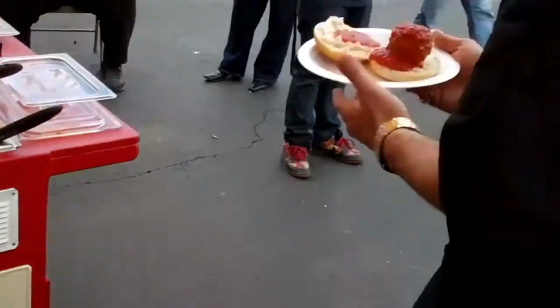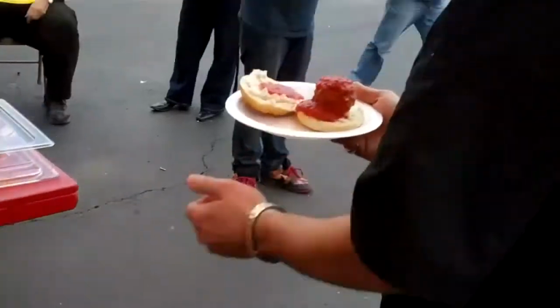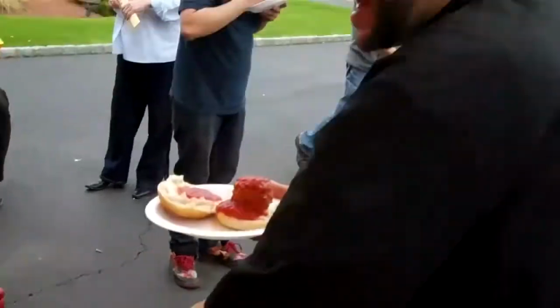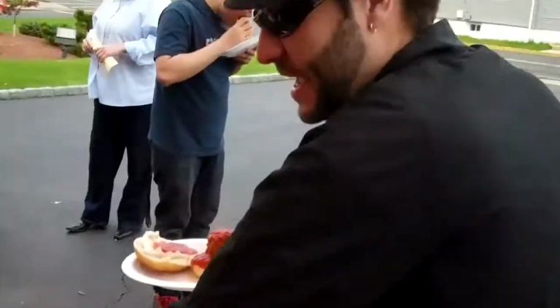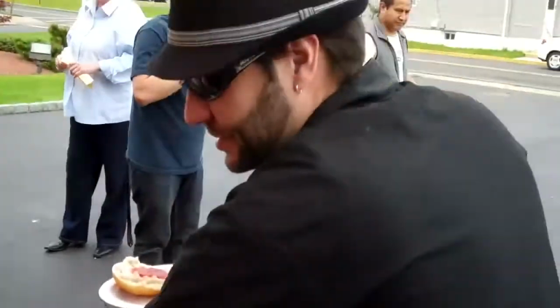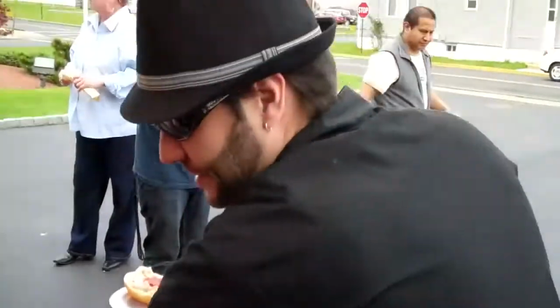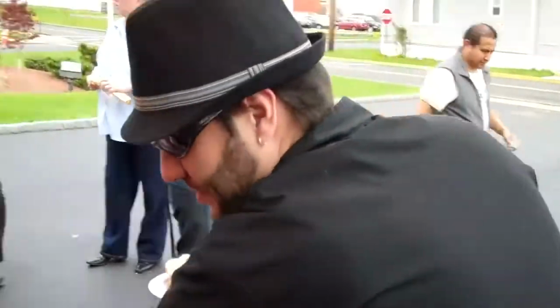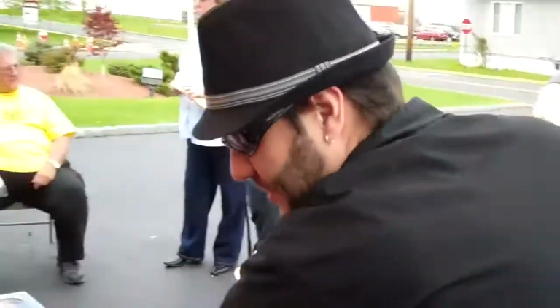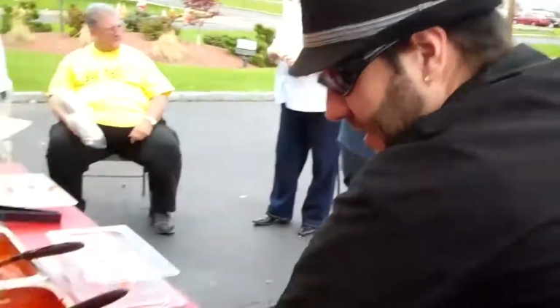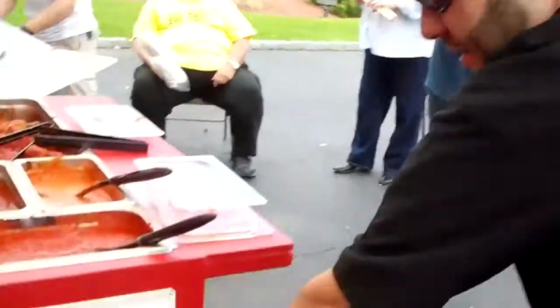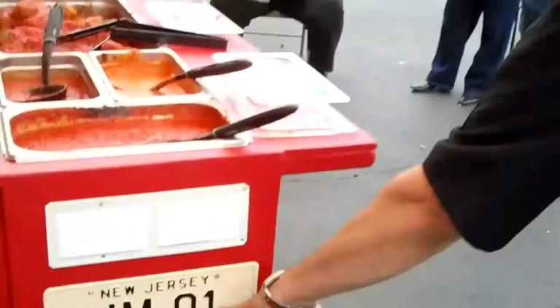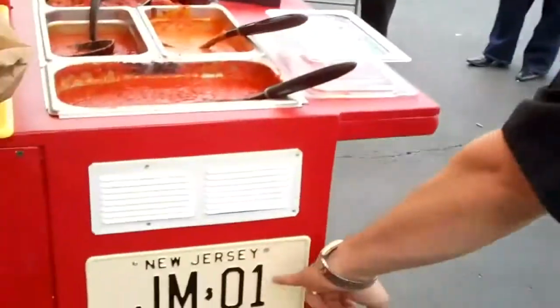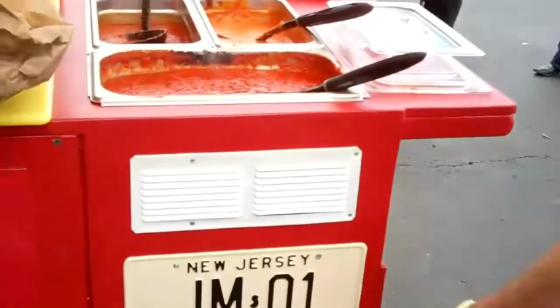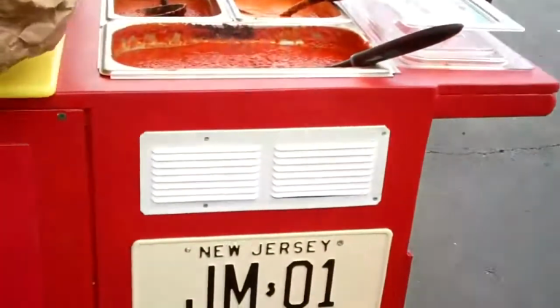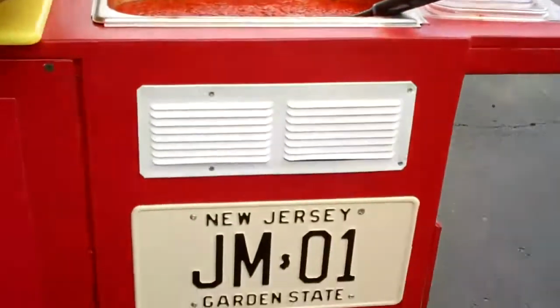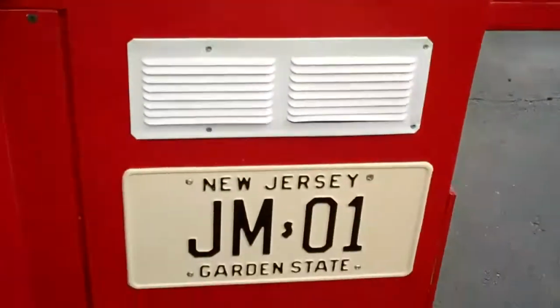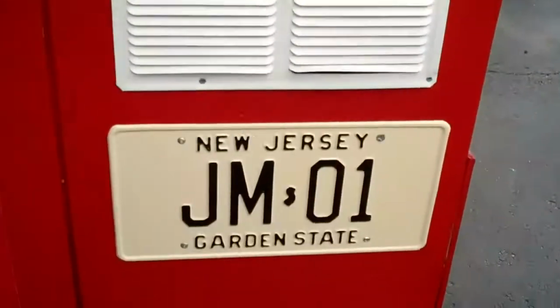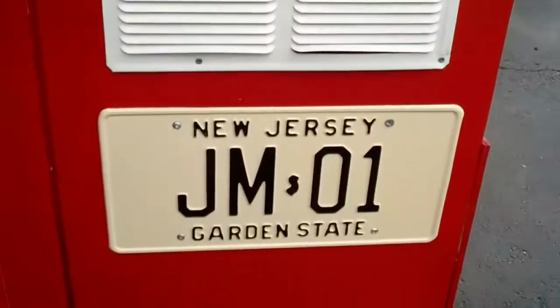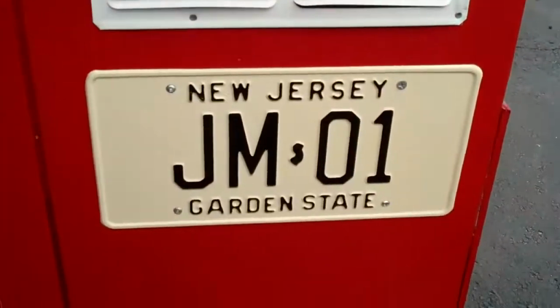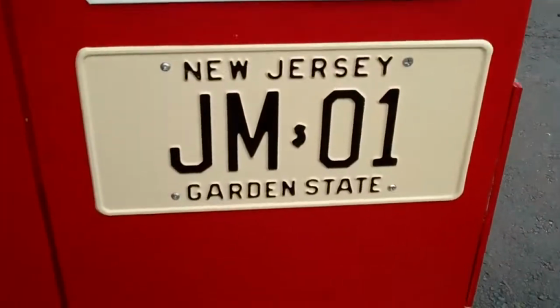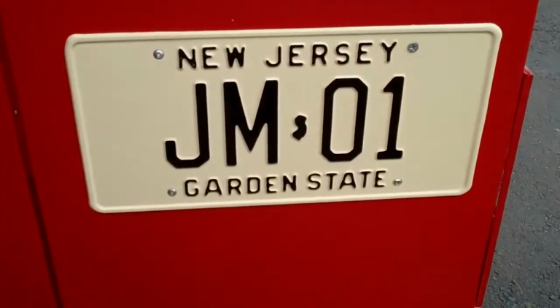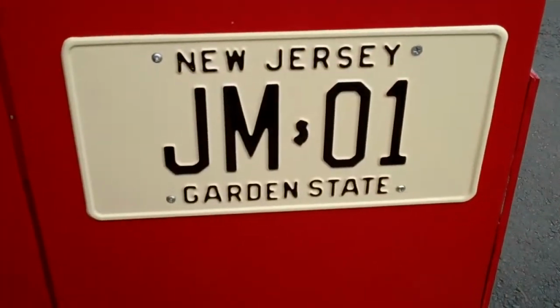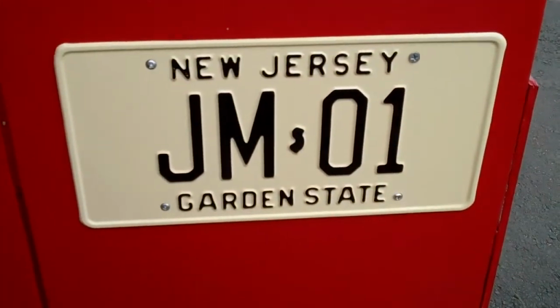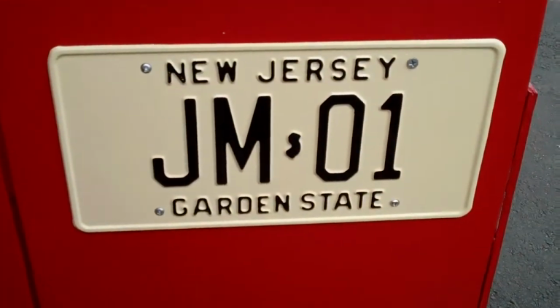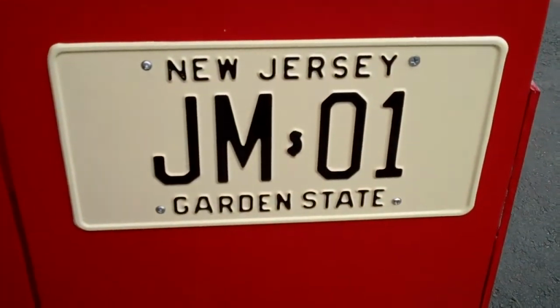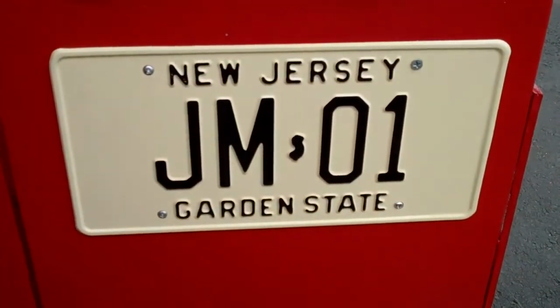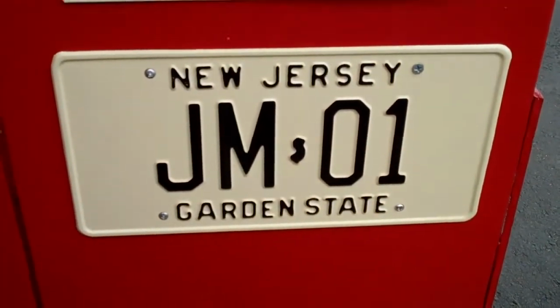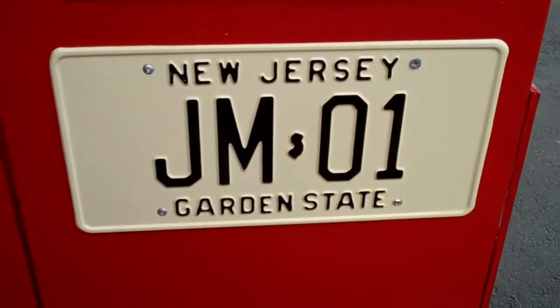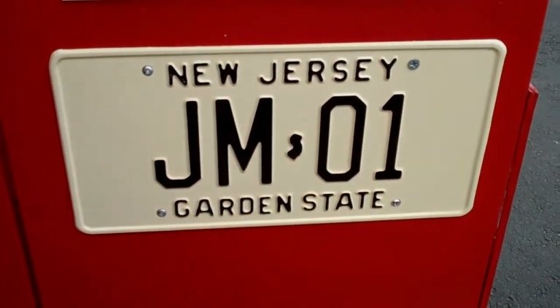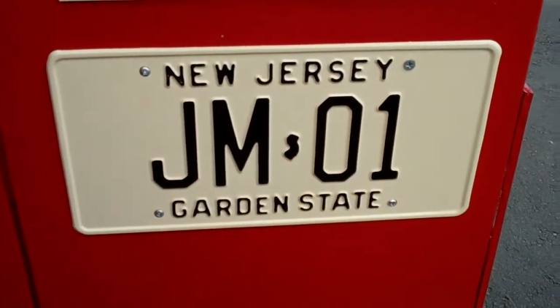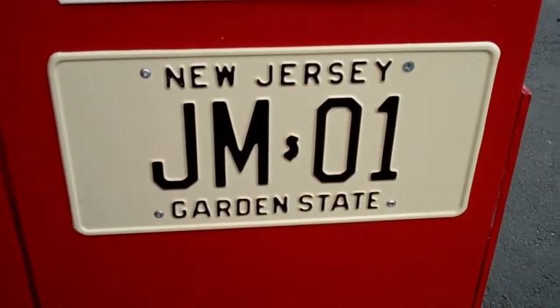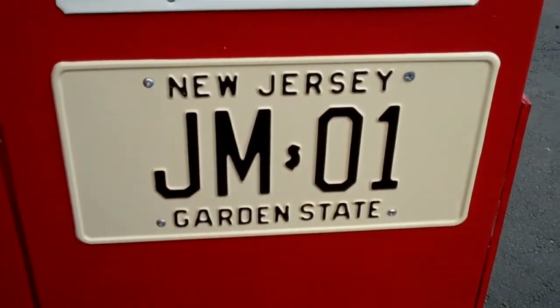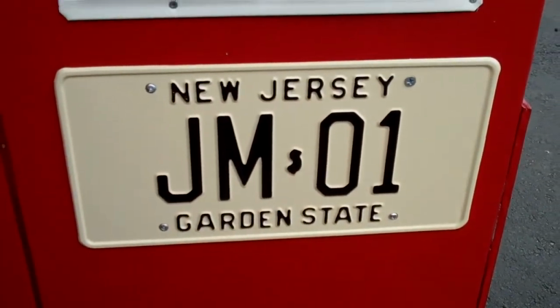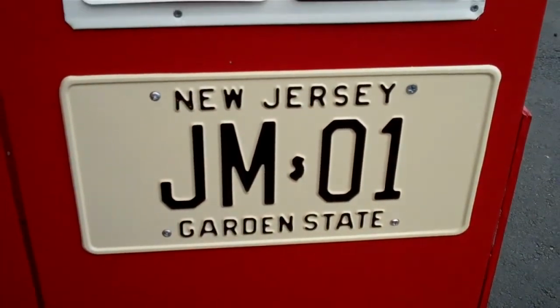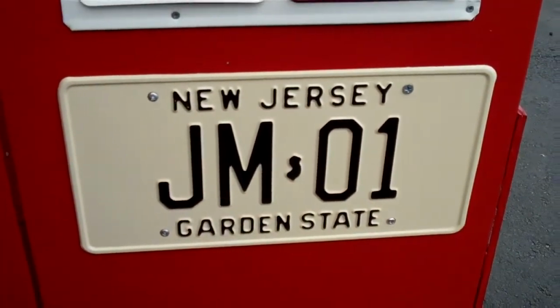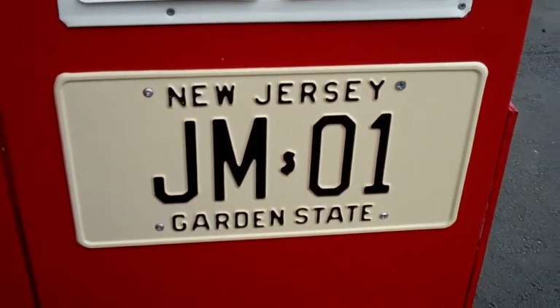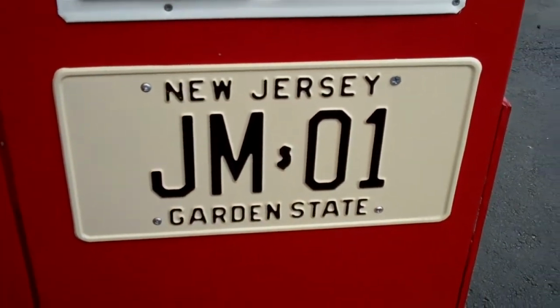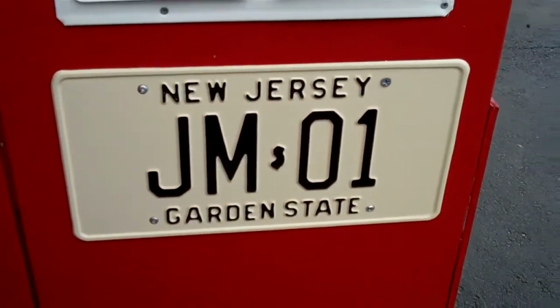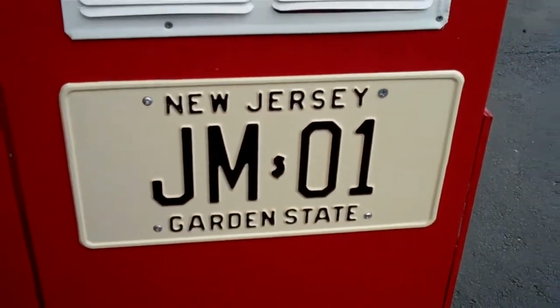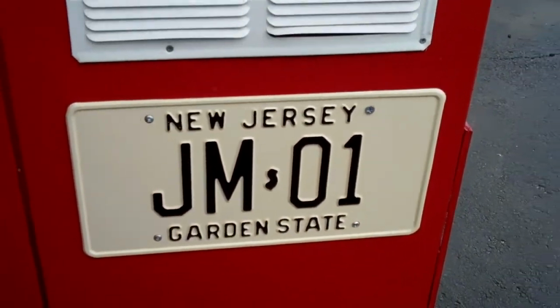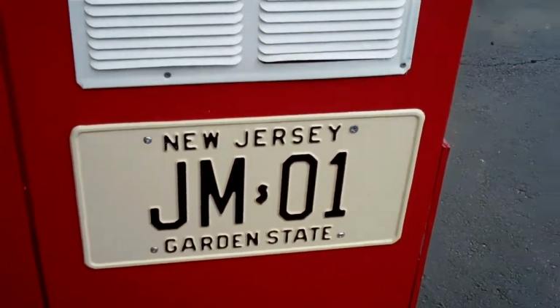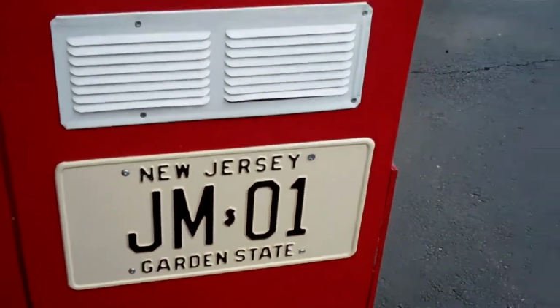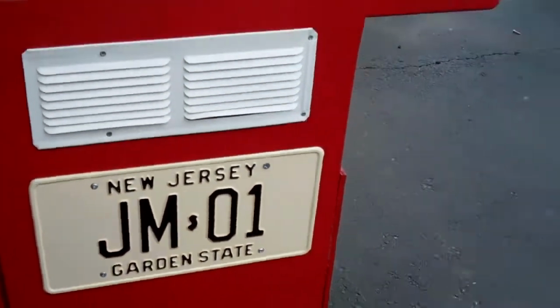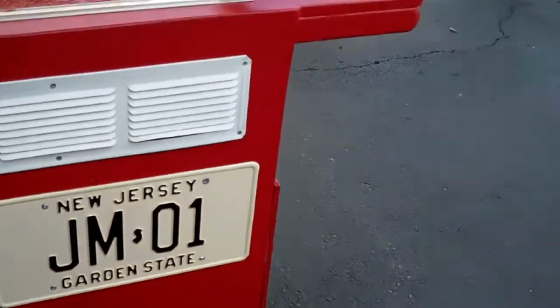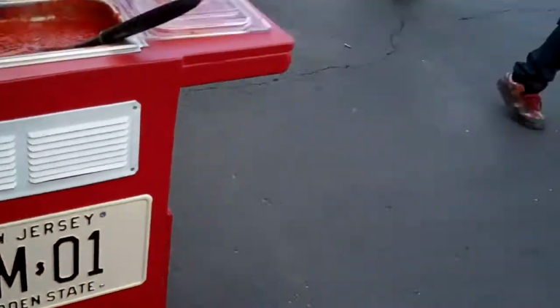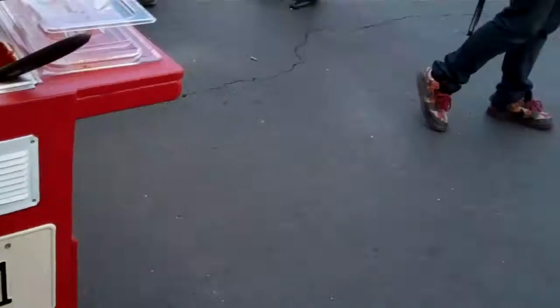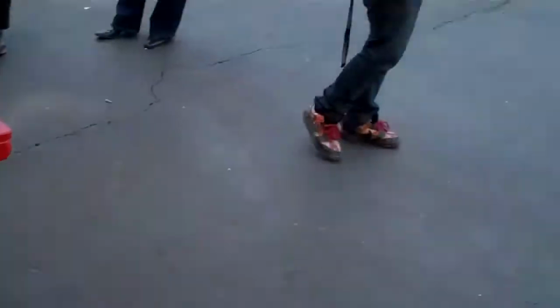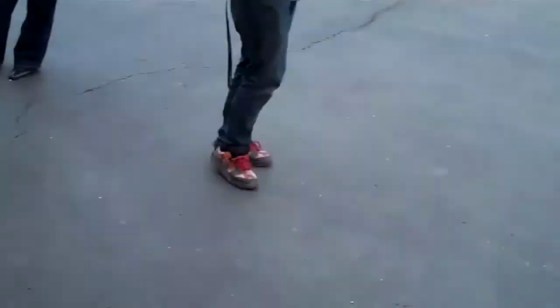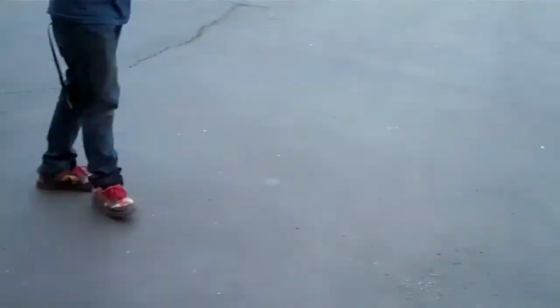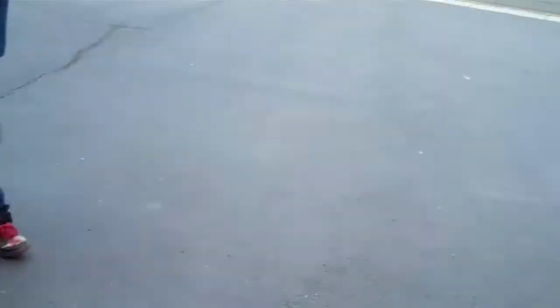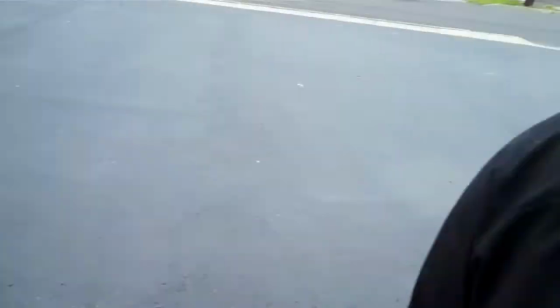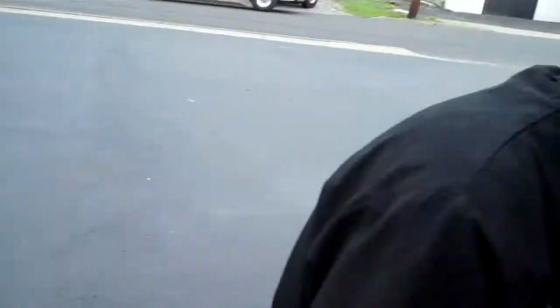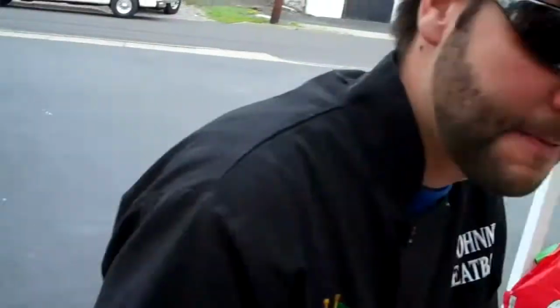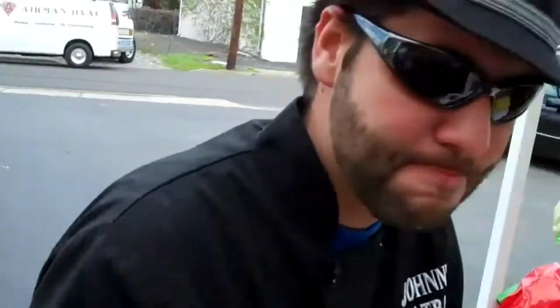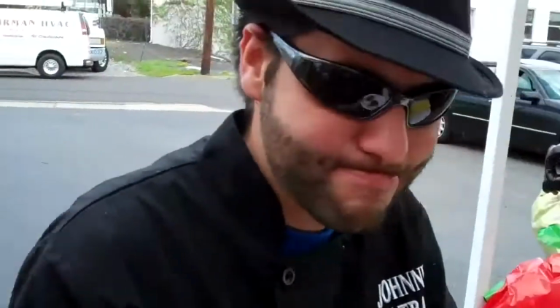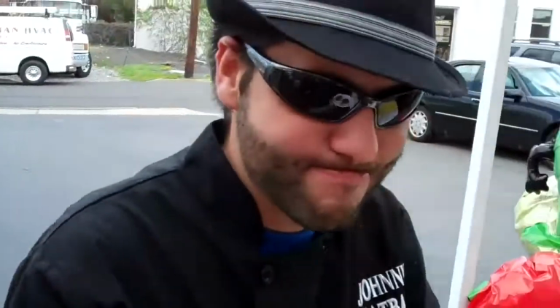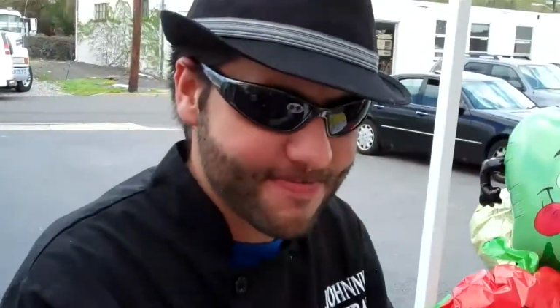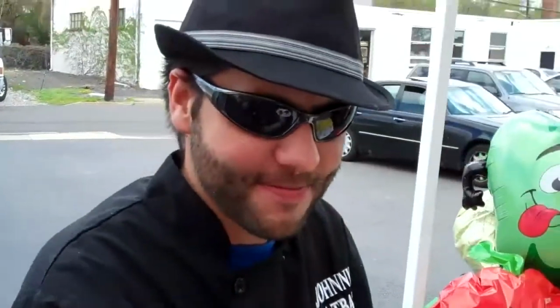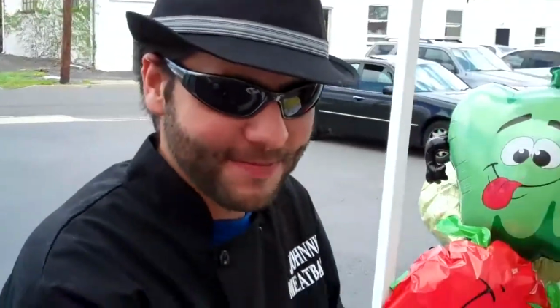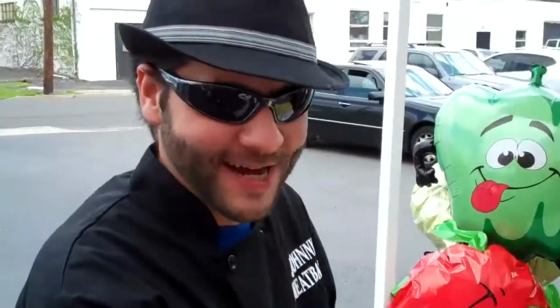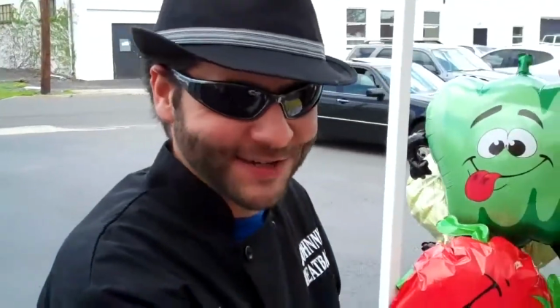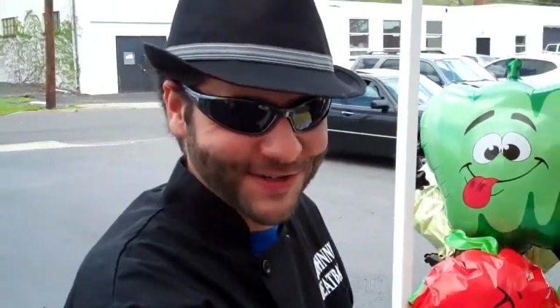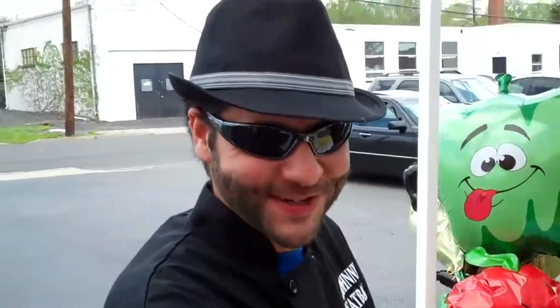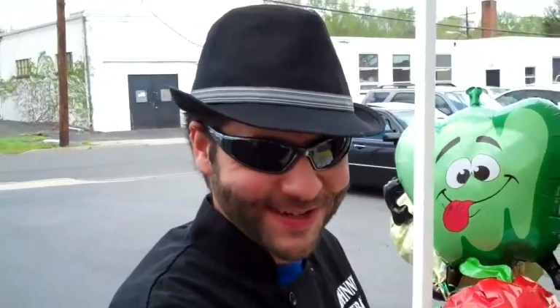And as you can see, there's our license plate. Very nice. So now it's time to try it, right, Johnny? Mangia.